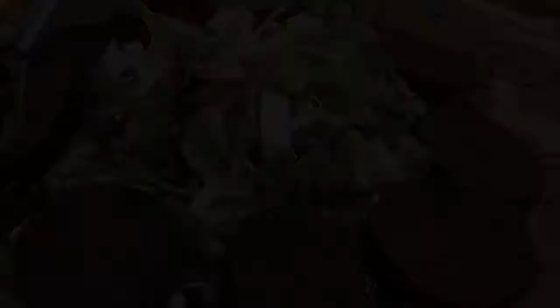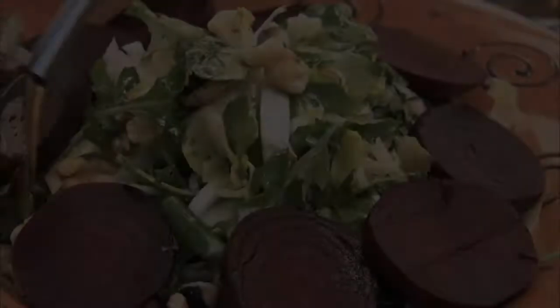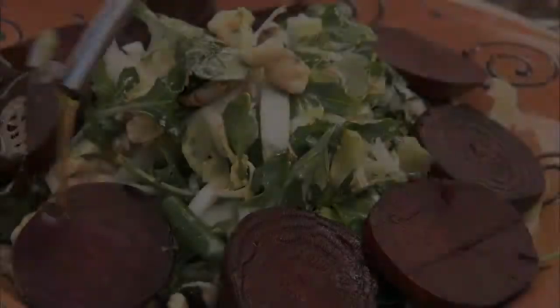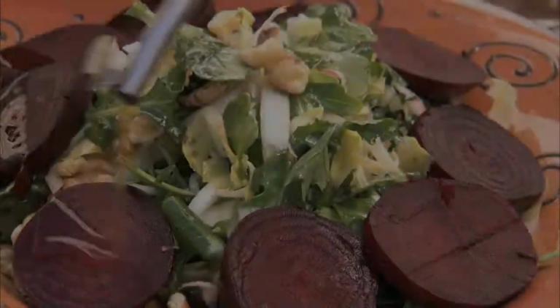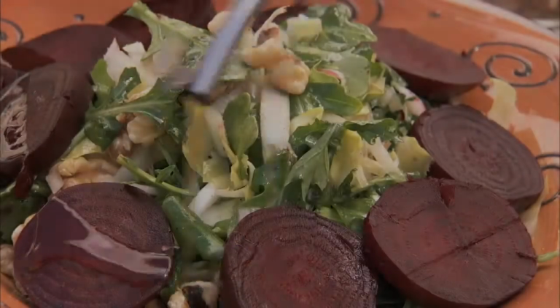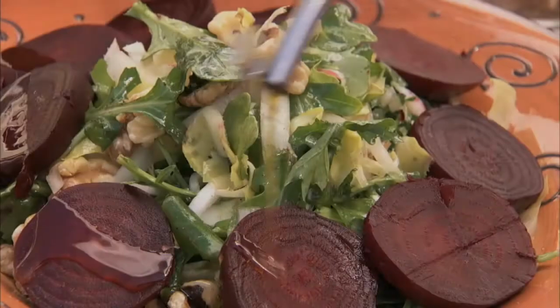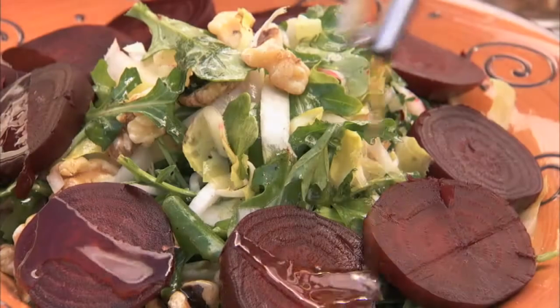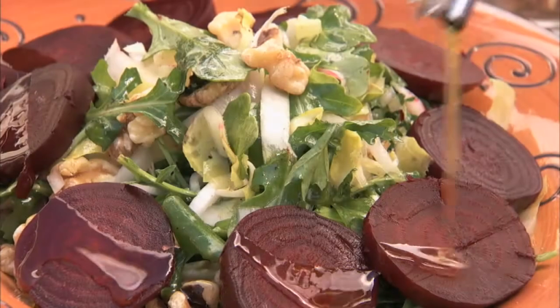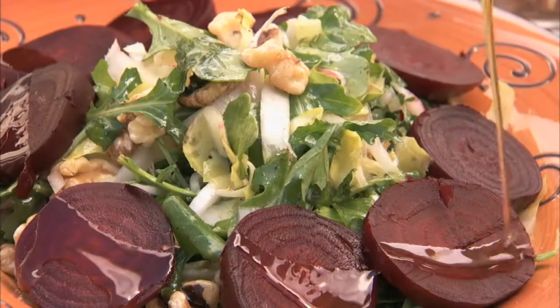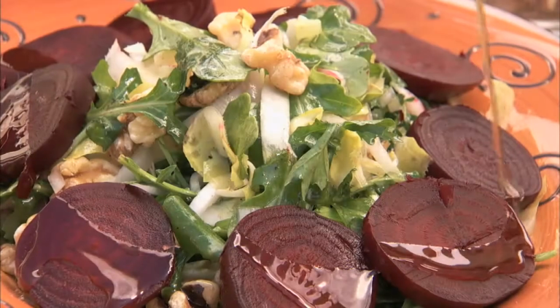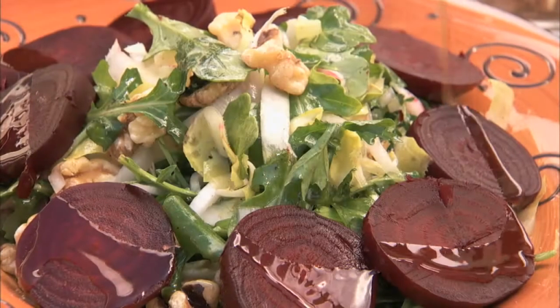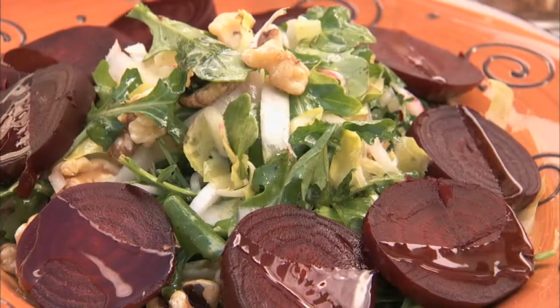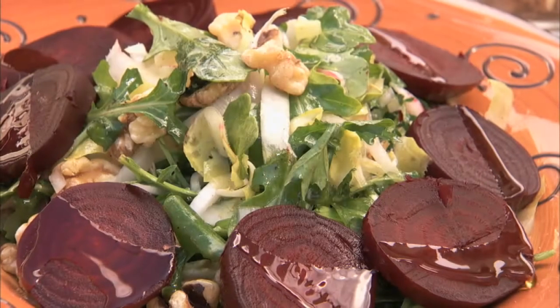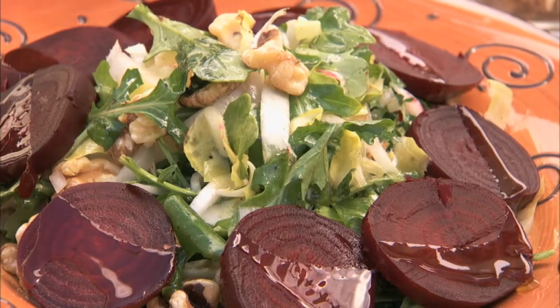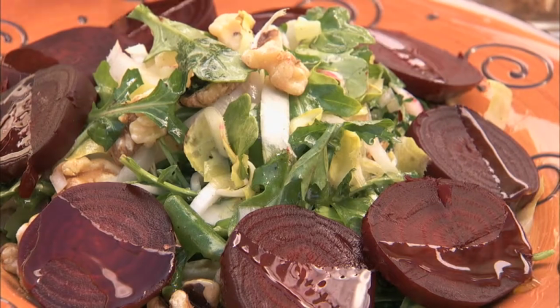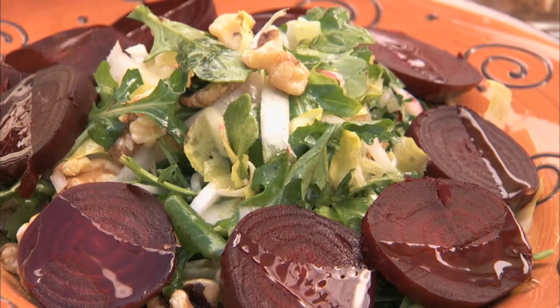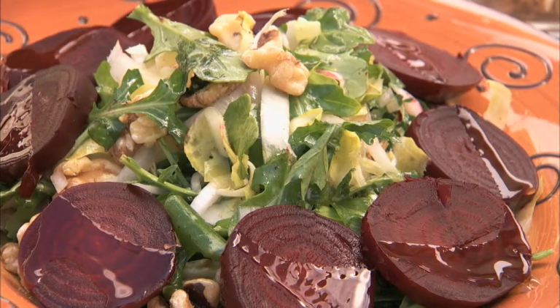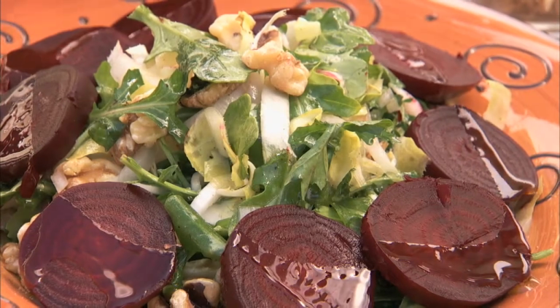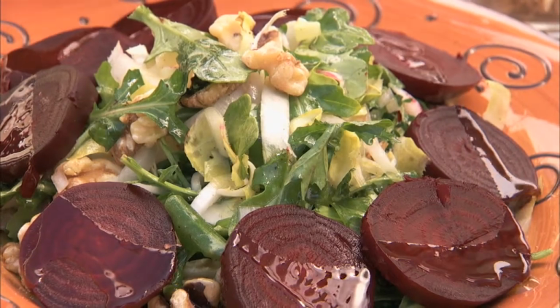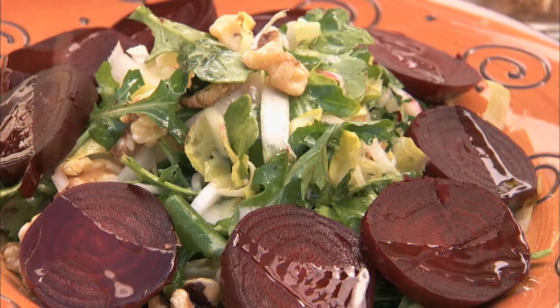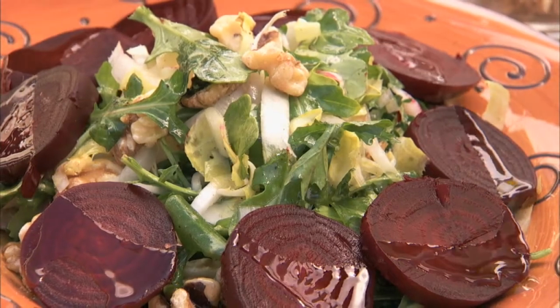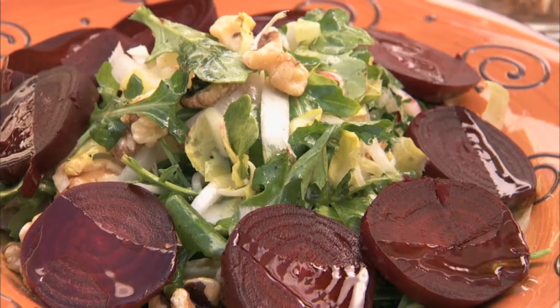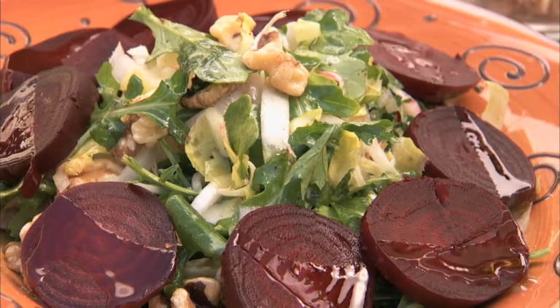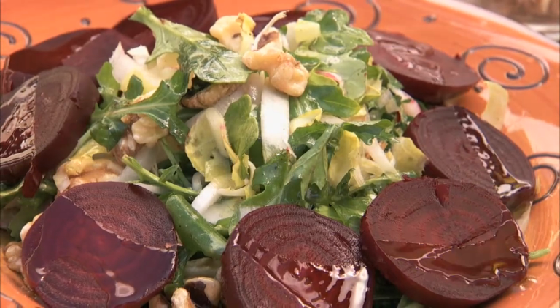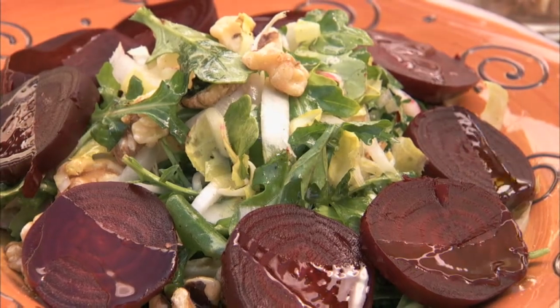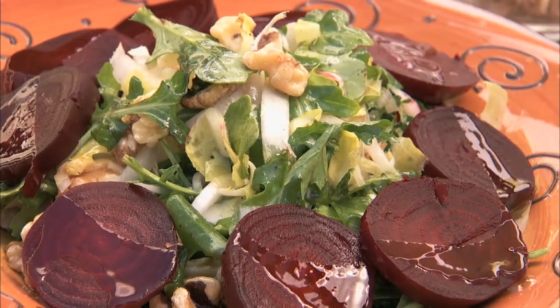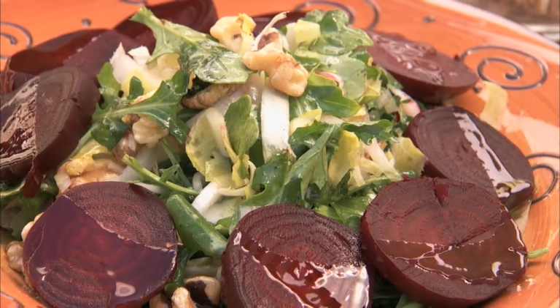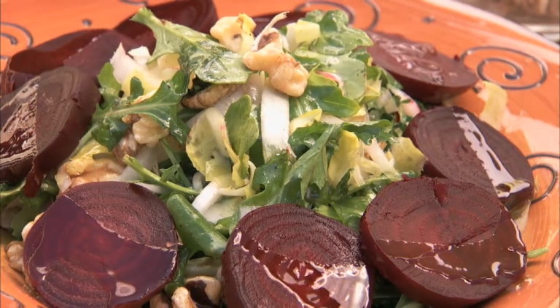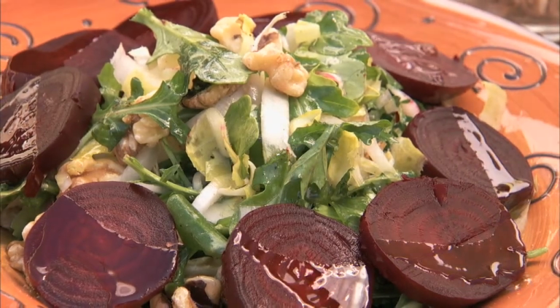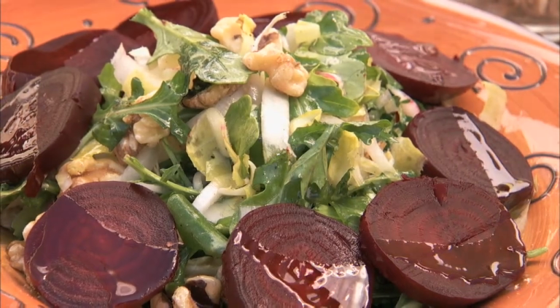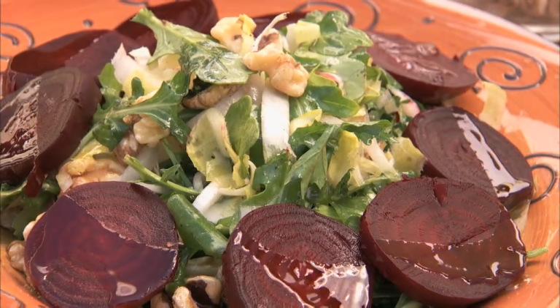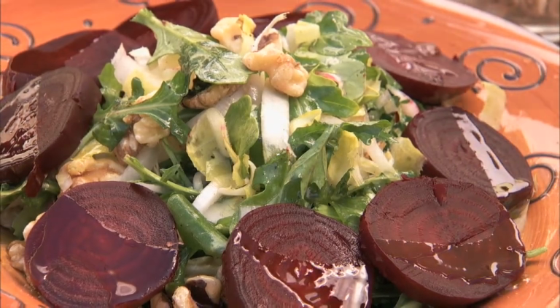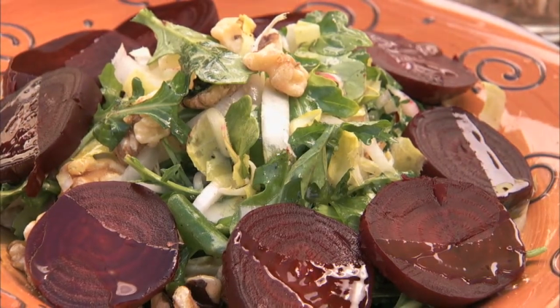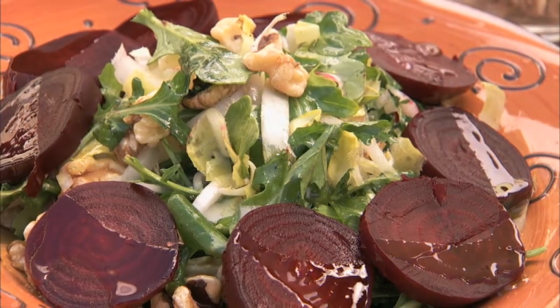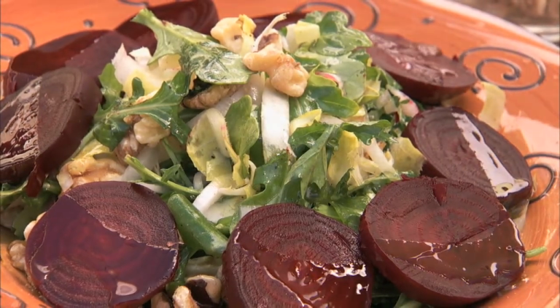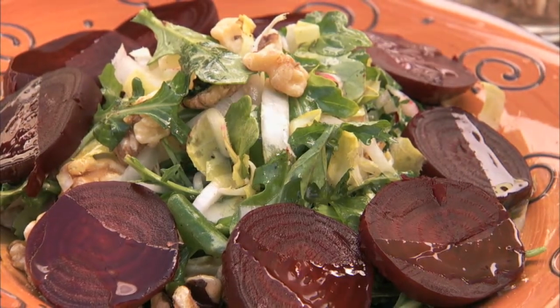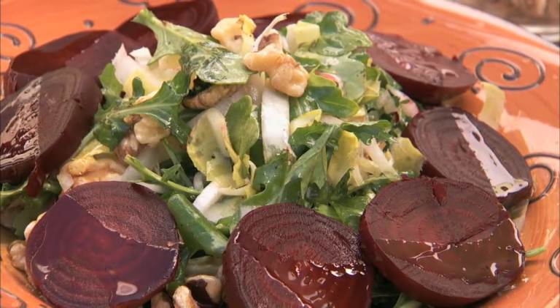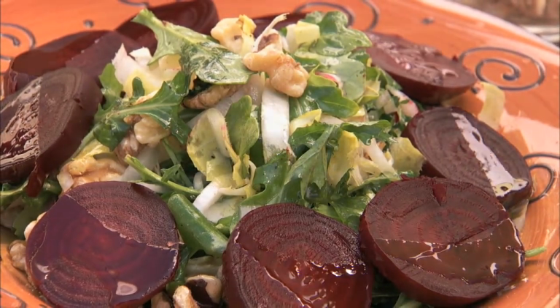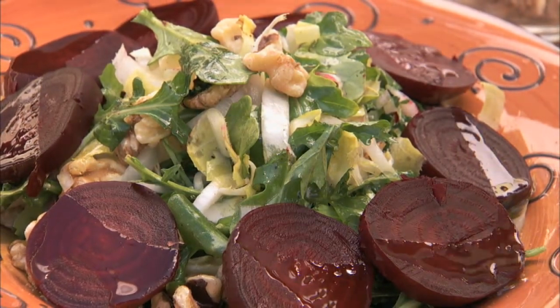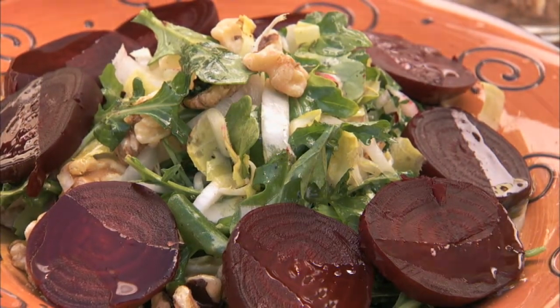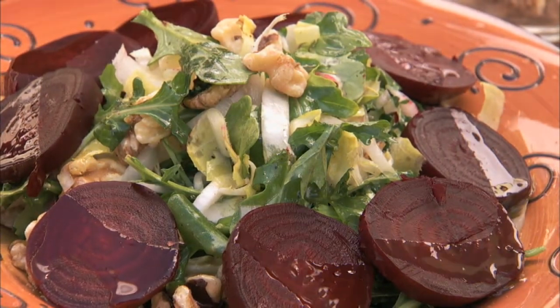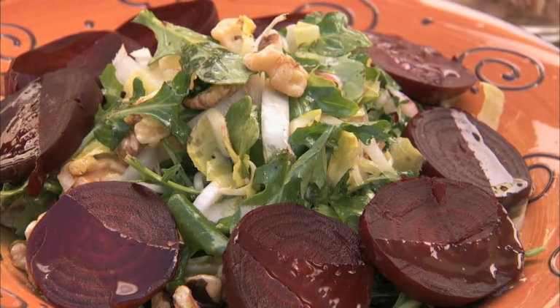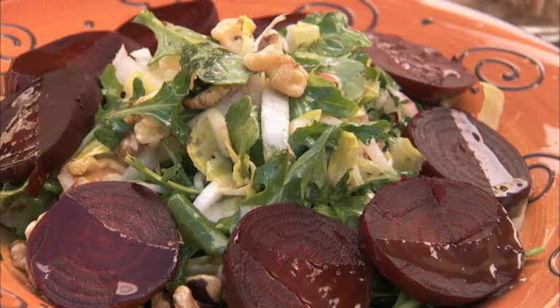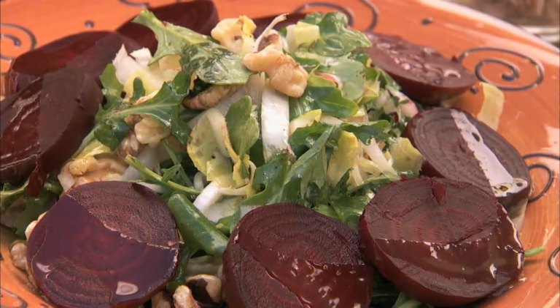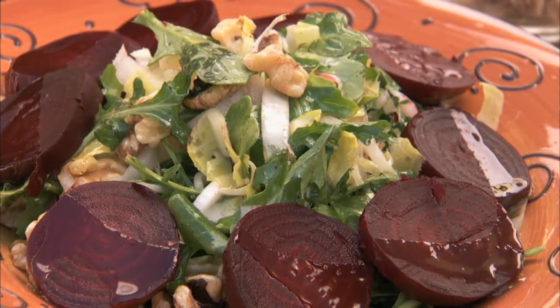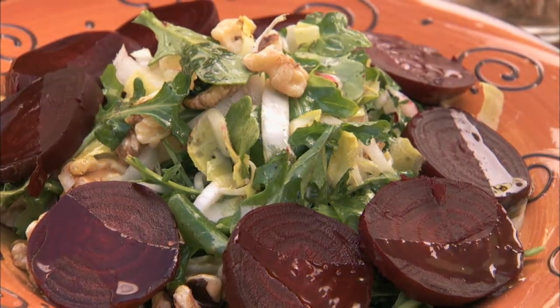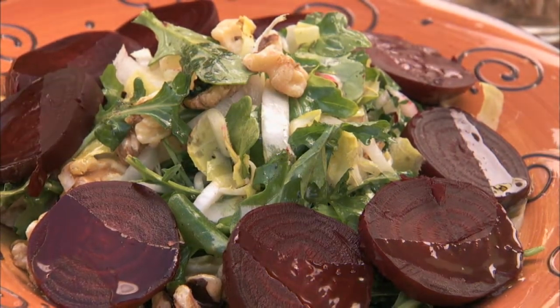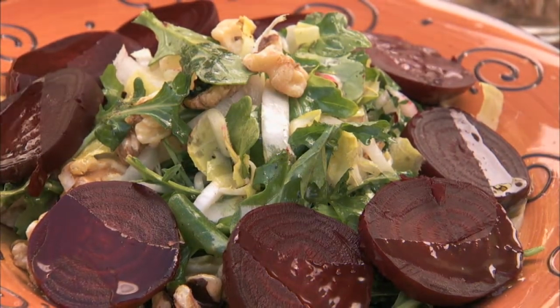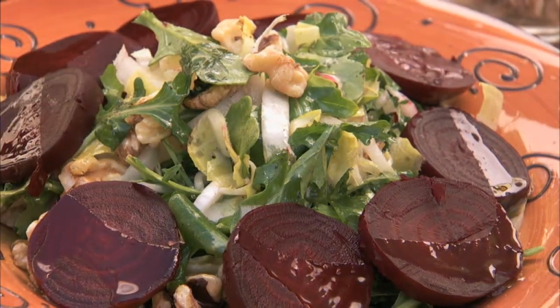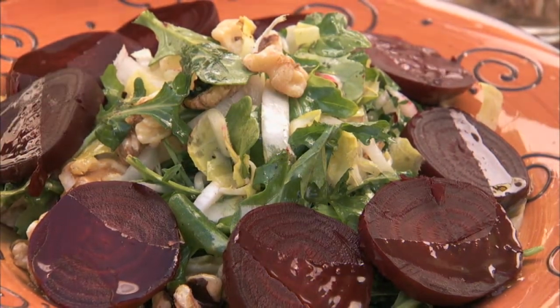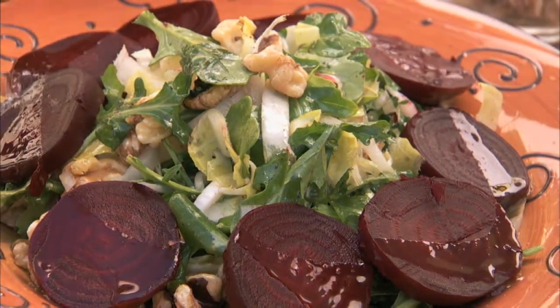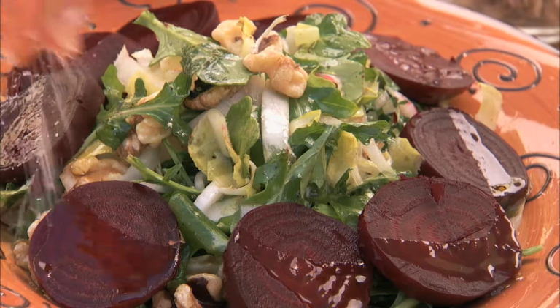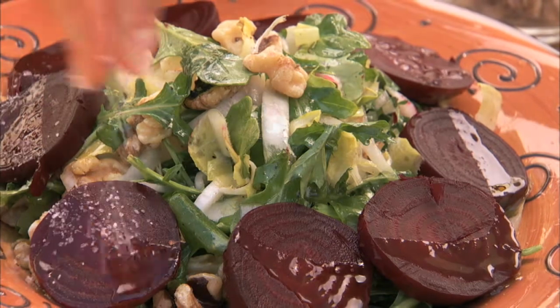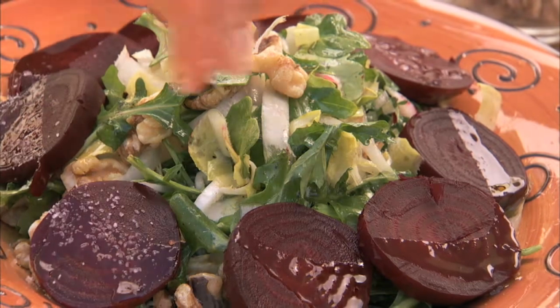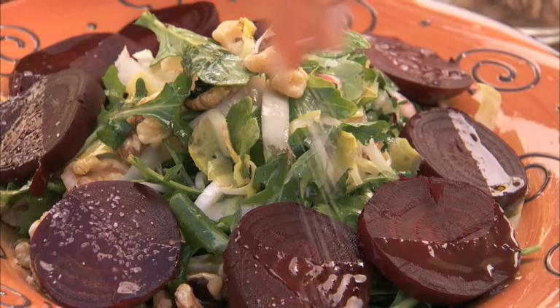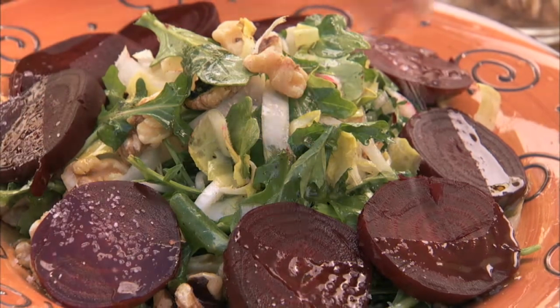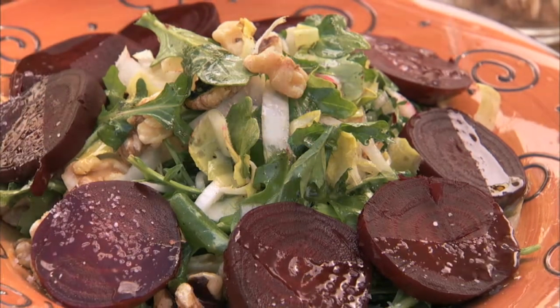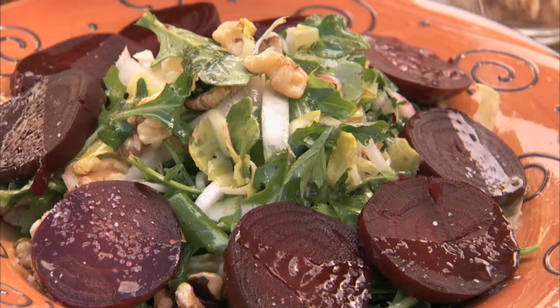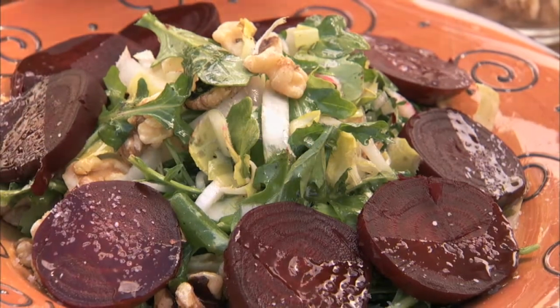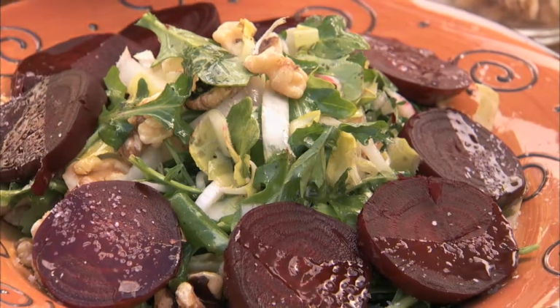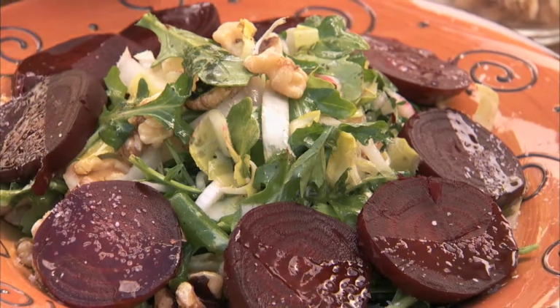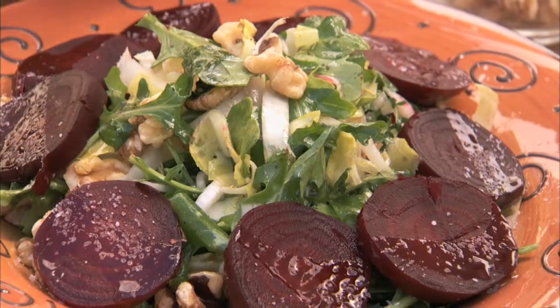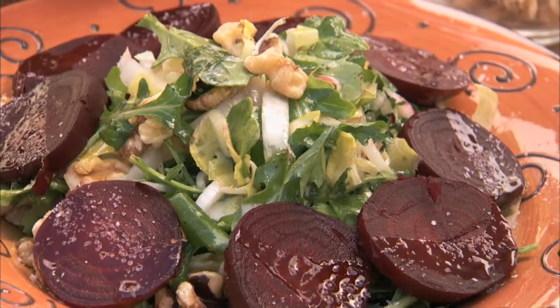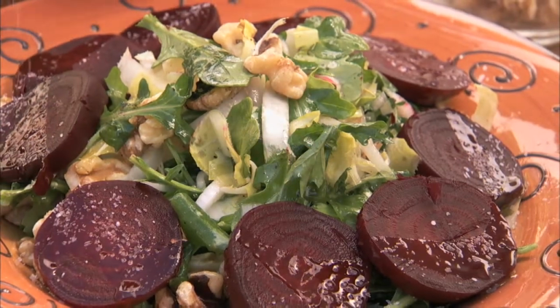This beet and arugula salad has a bitter and sweet taste that is complemented with an earthy flavor from walnuts.